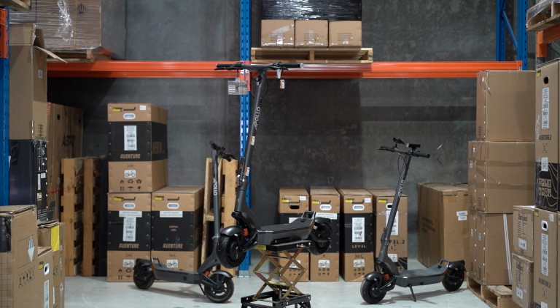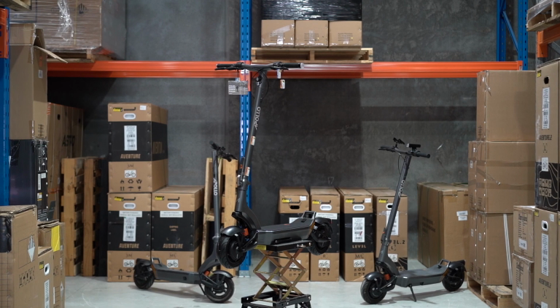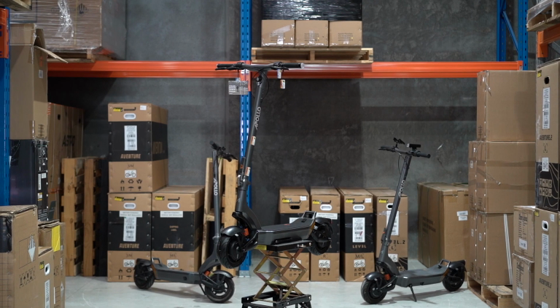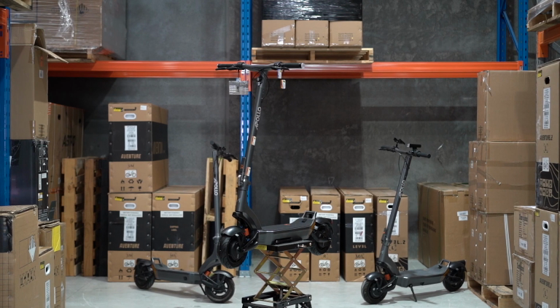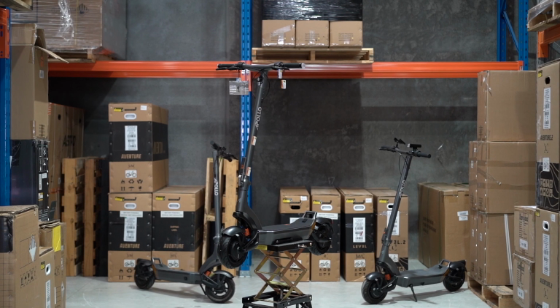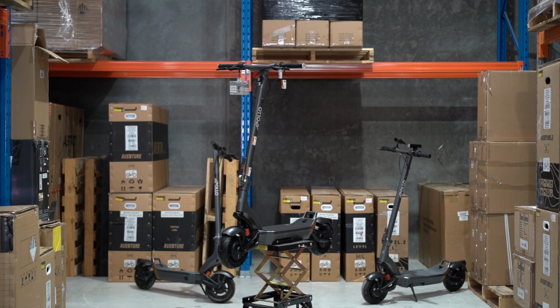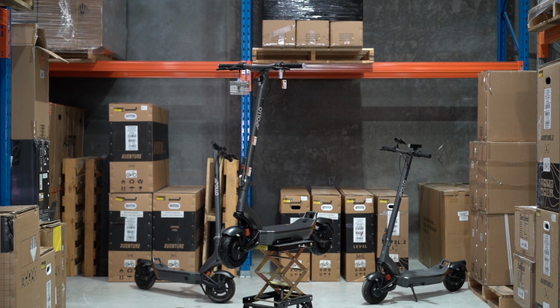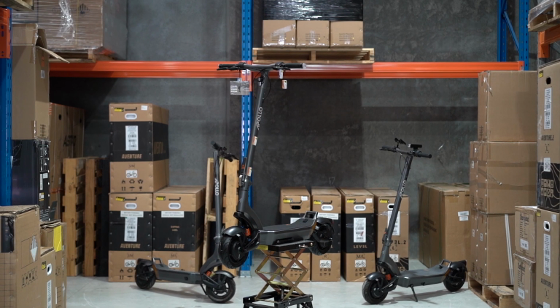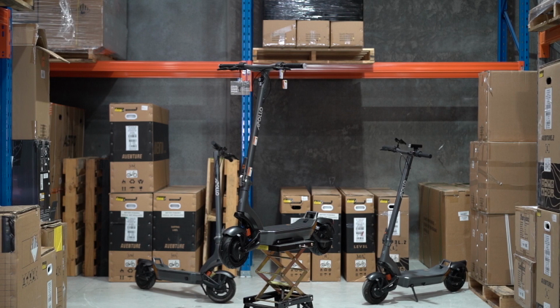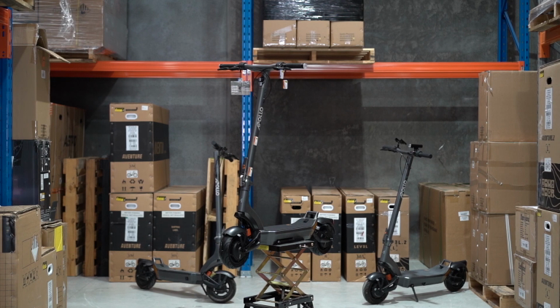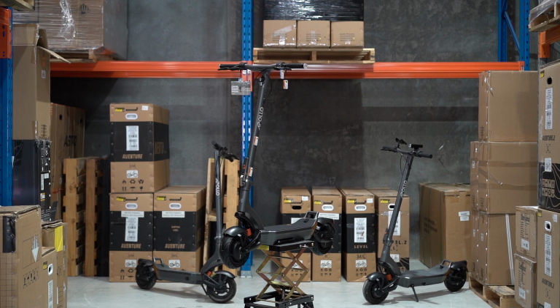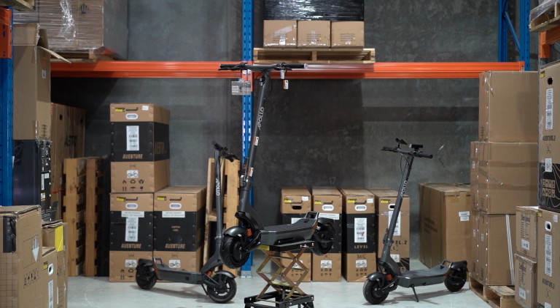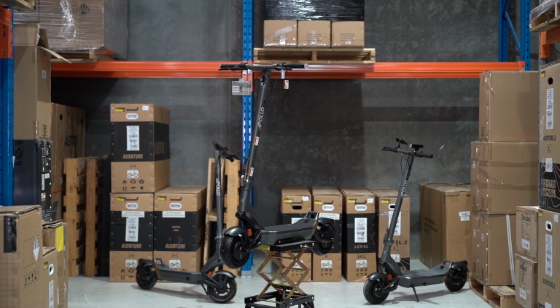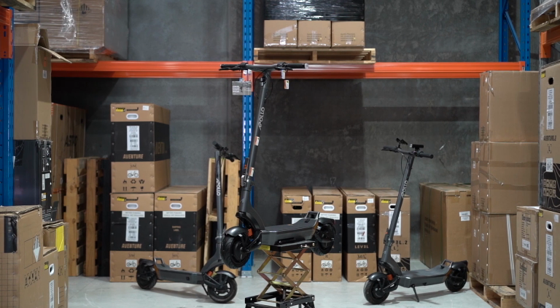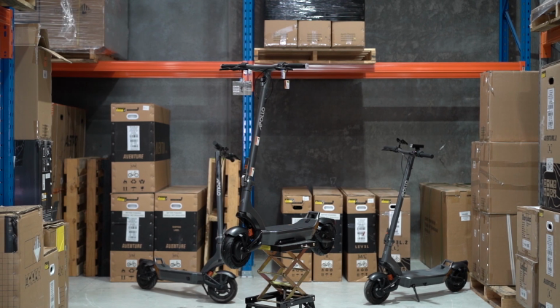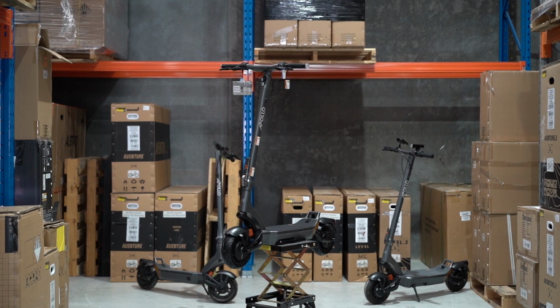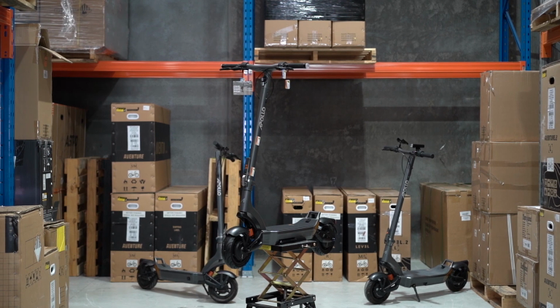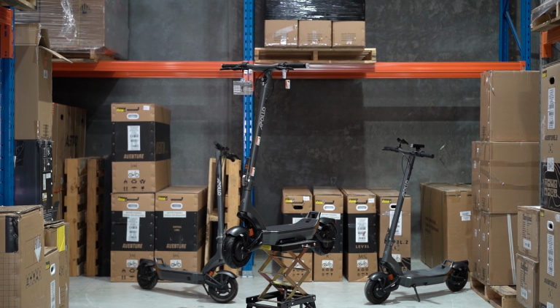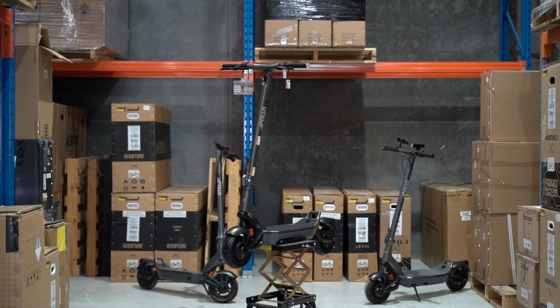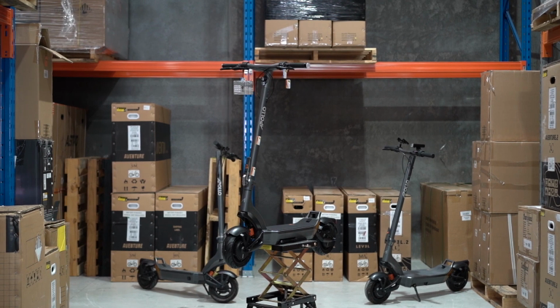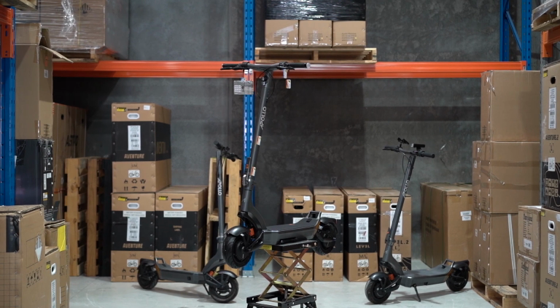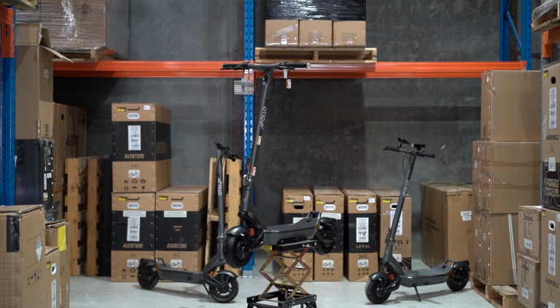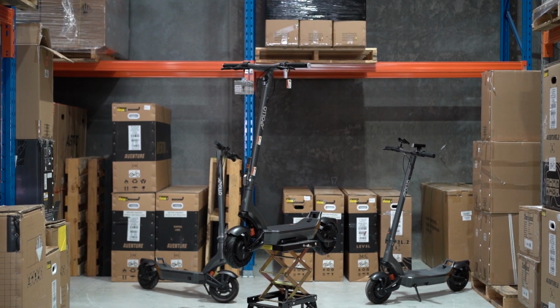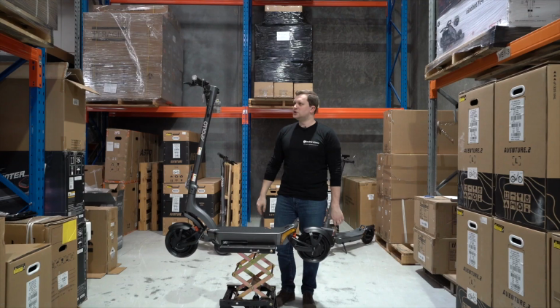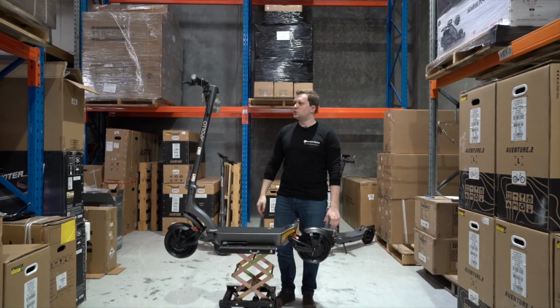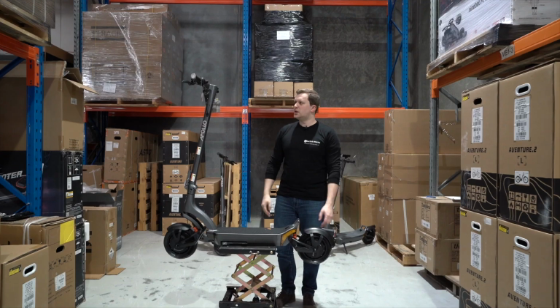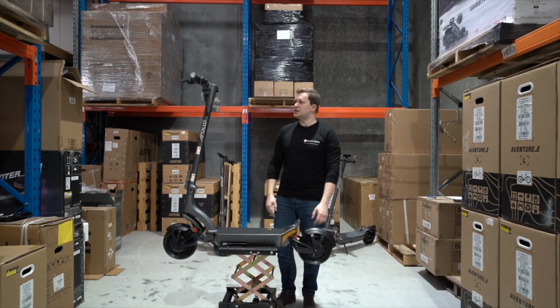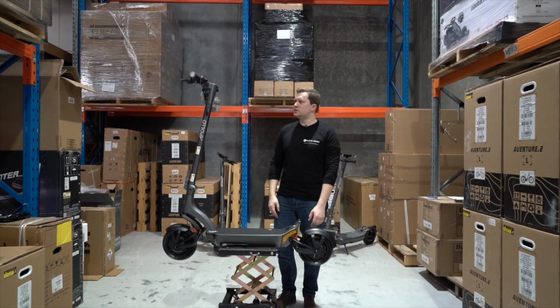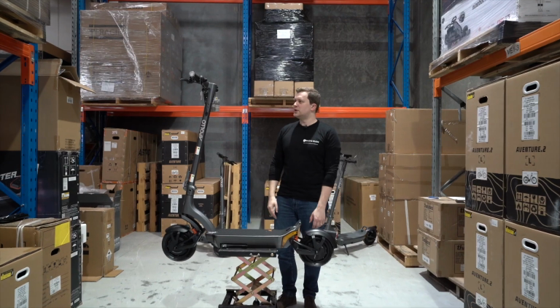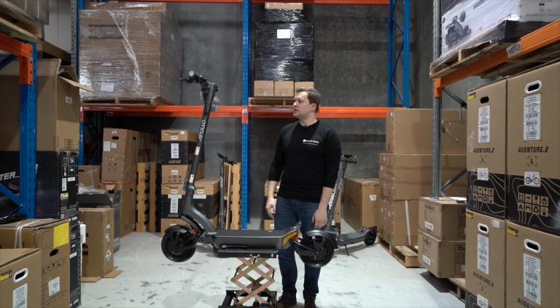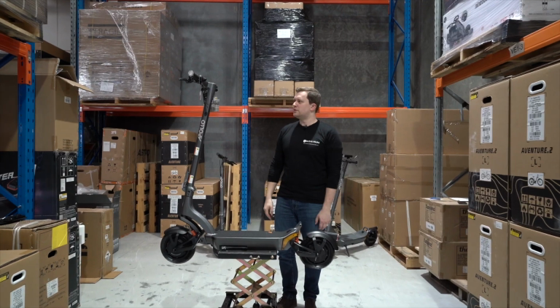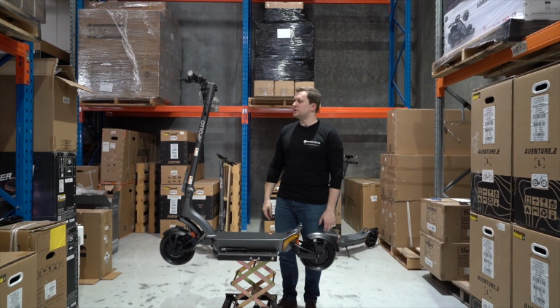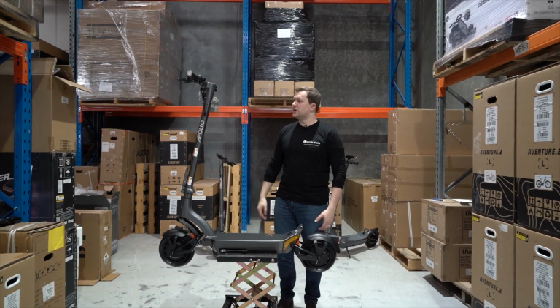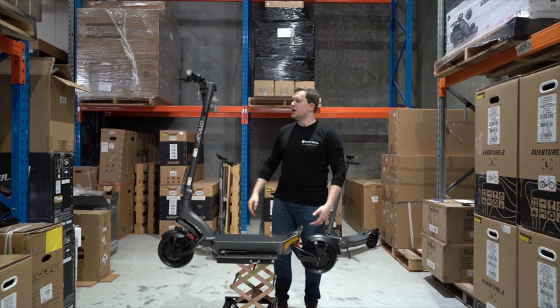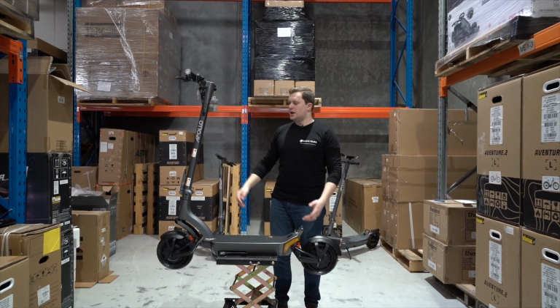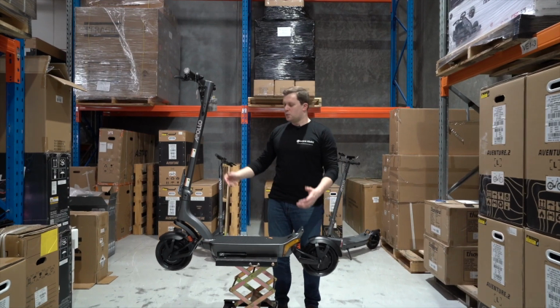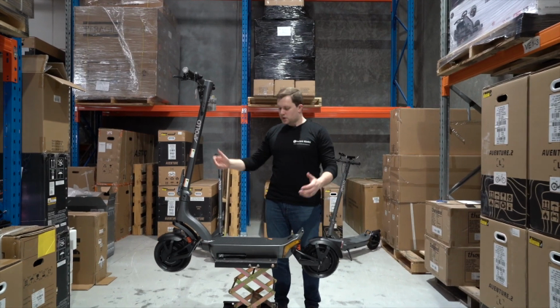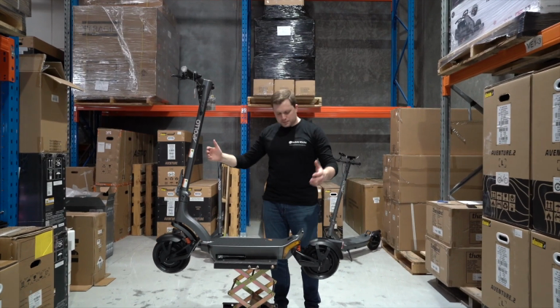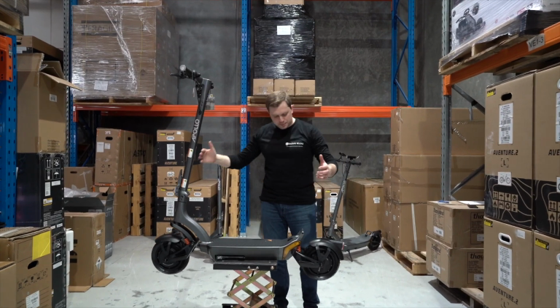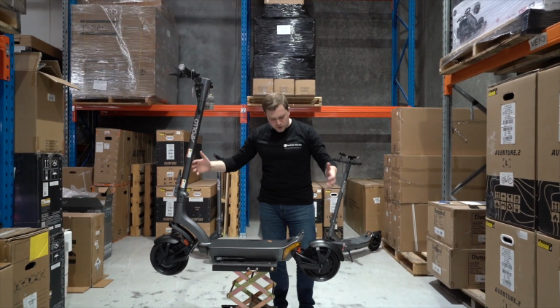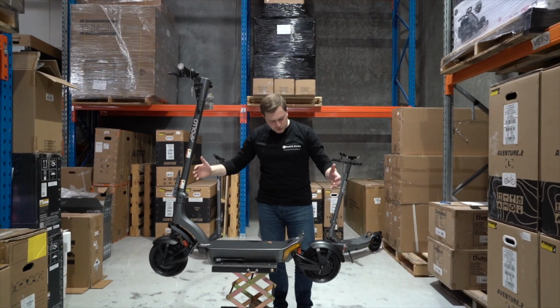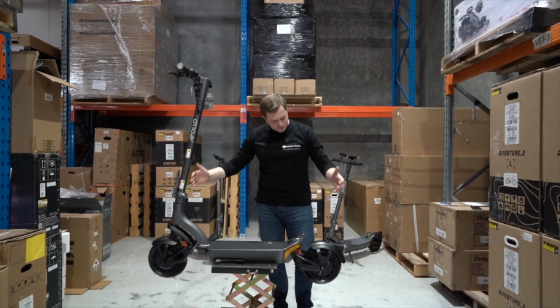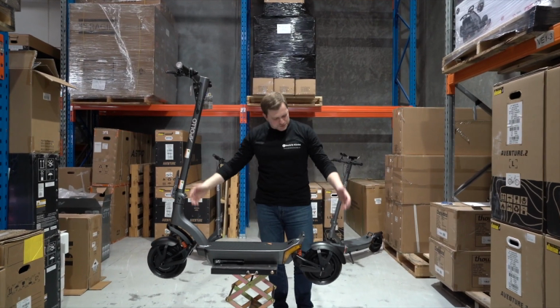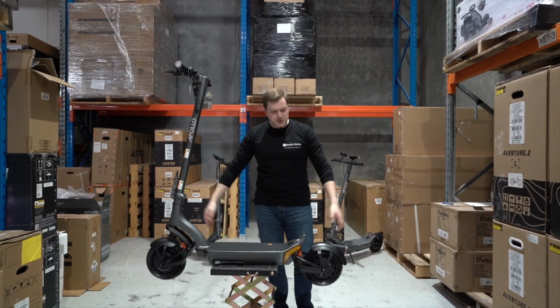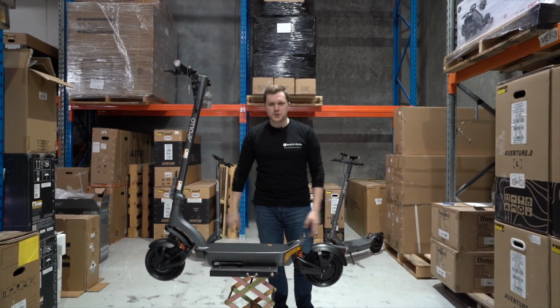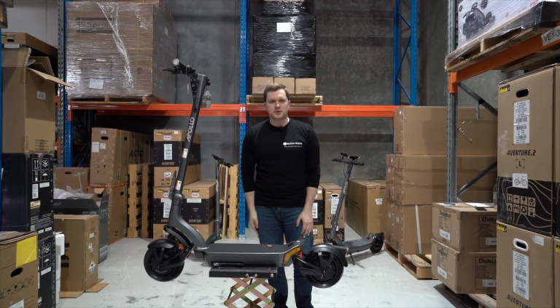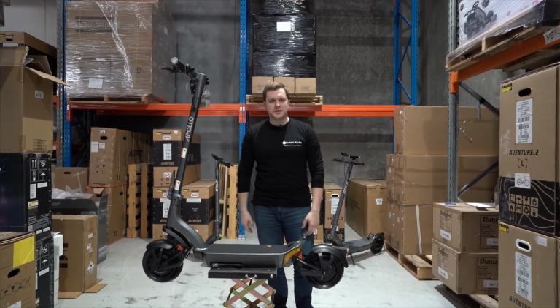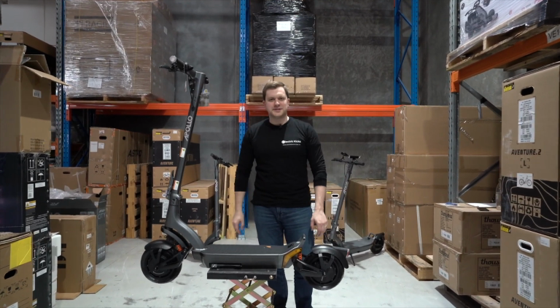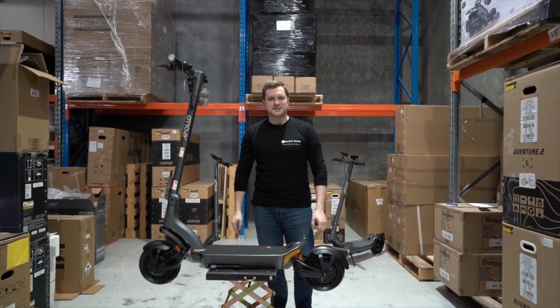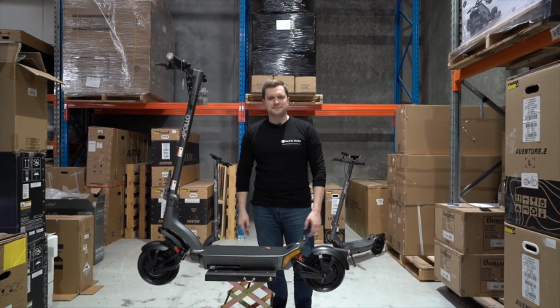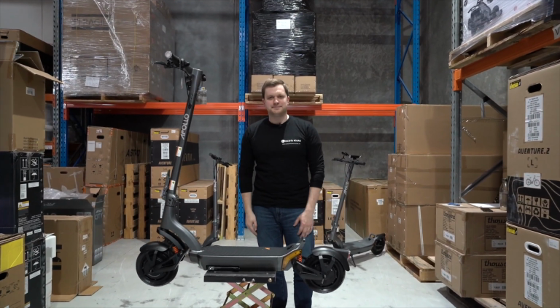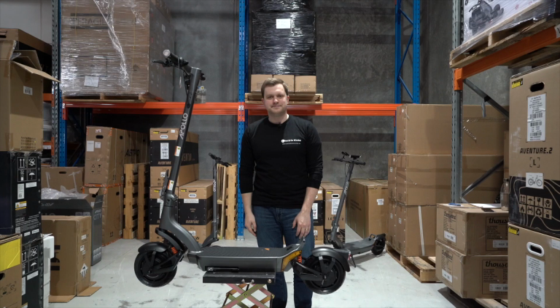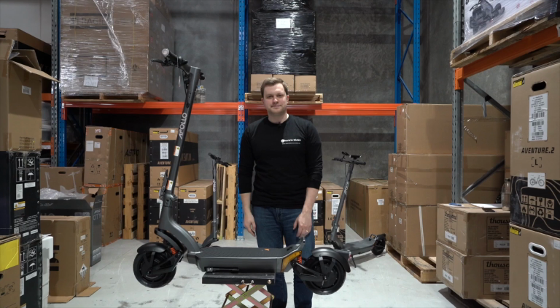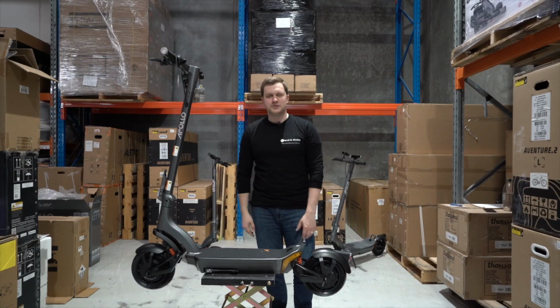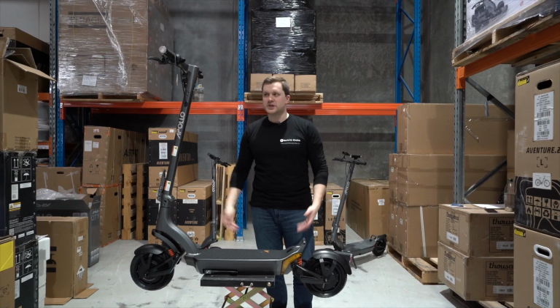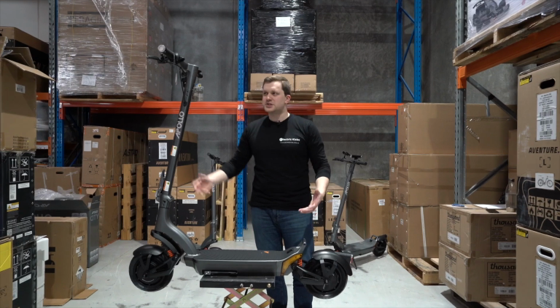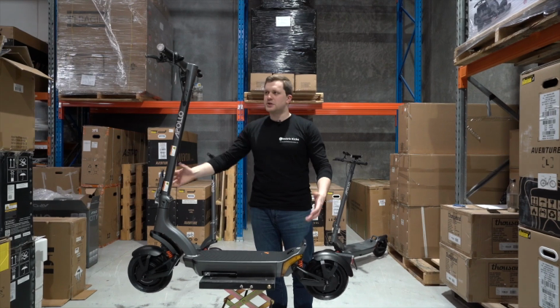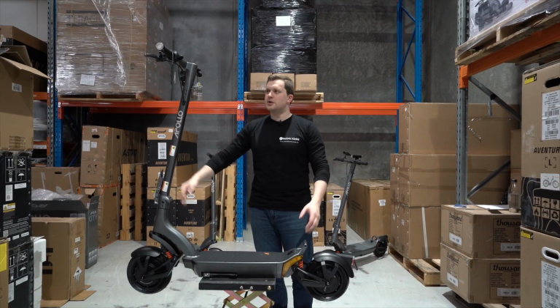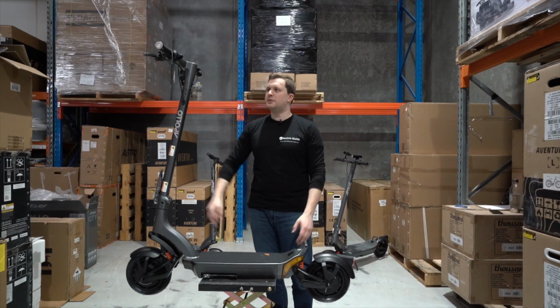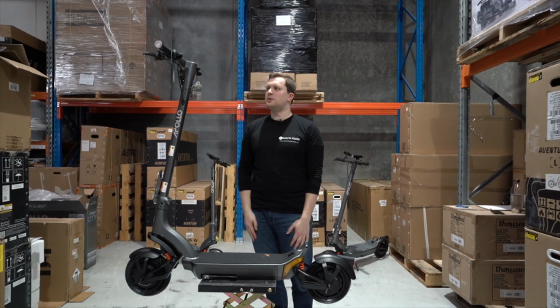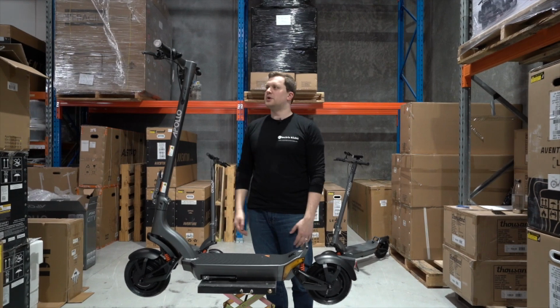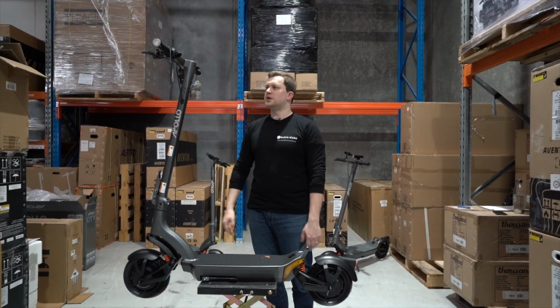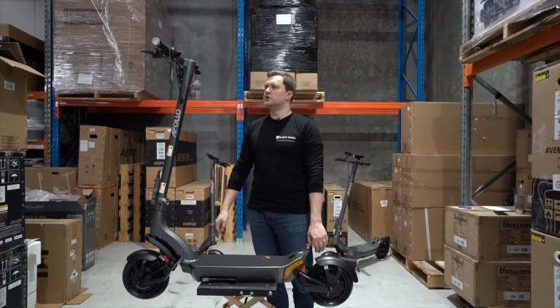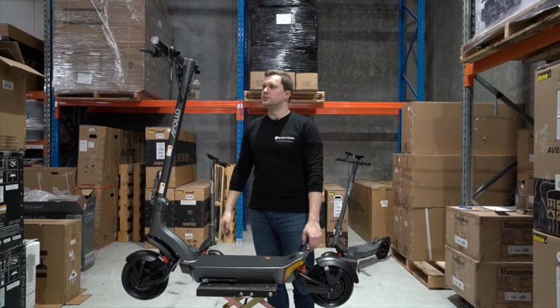And here we have it folks — the new Apollo City 2023, and what a beautiful scooter it is. Let's talk about what it can do.